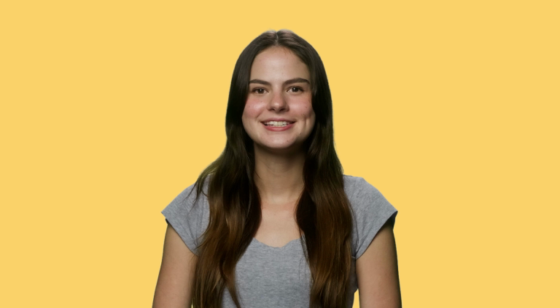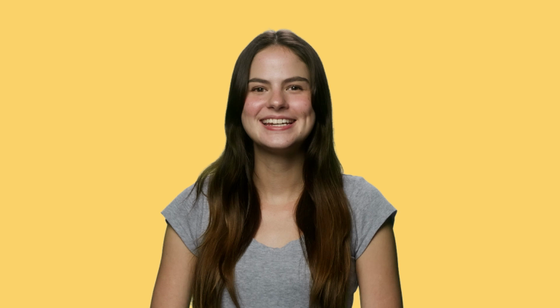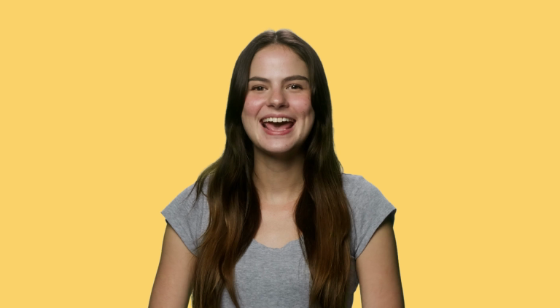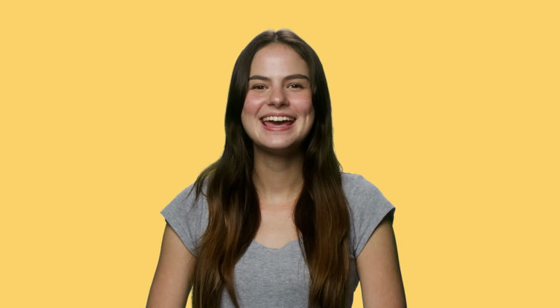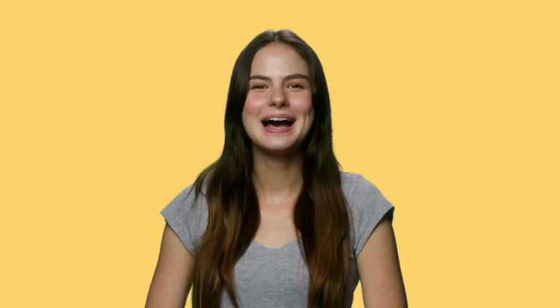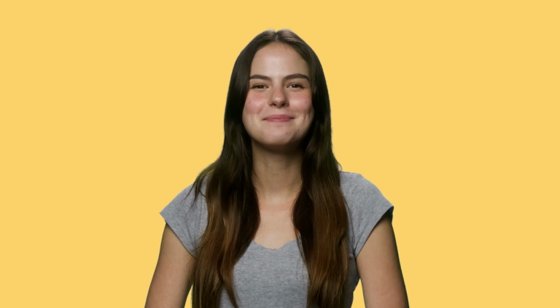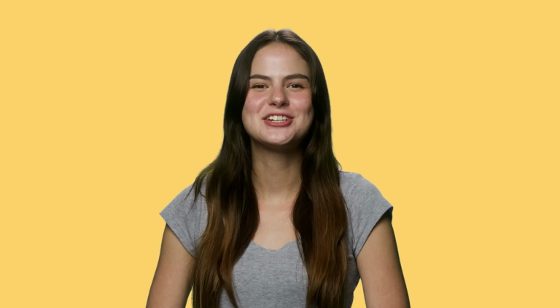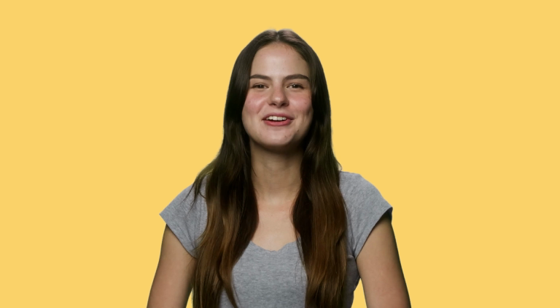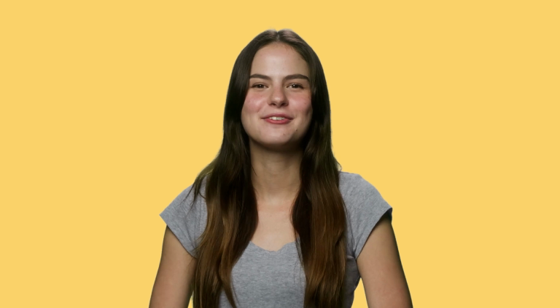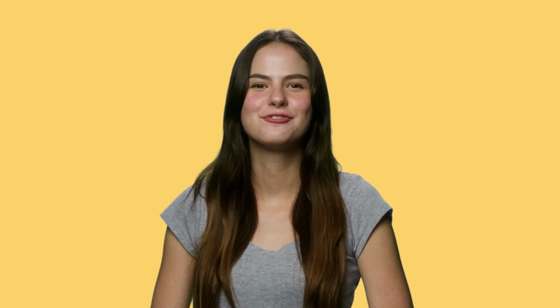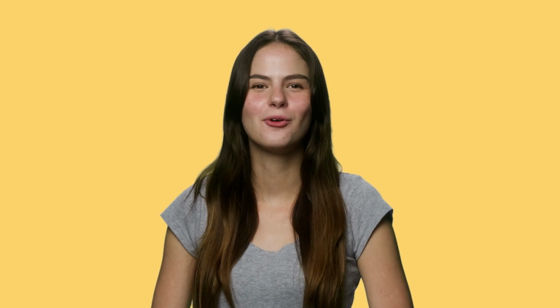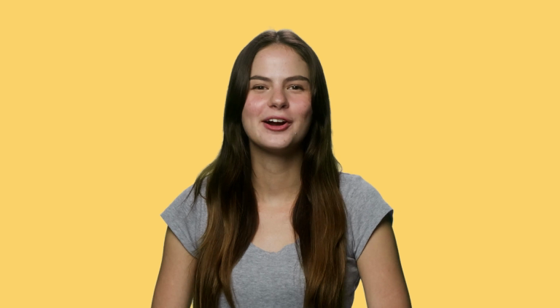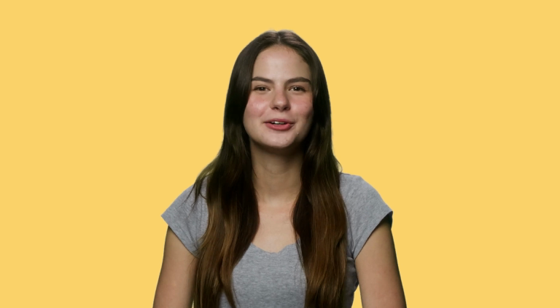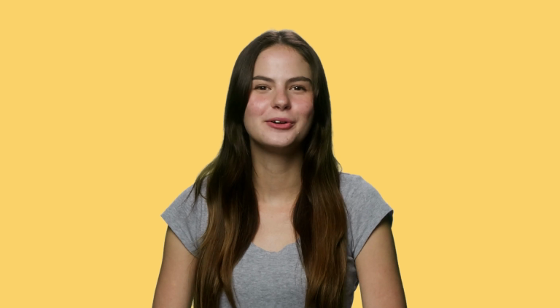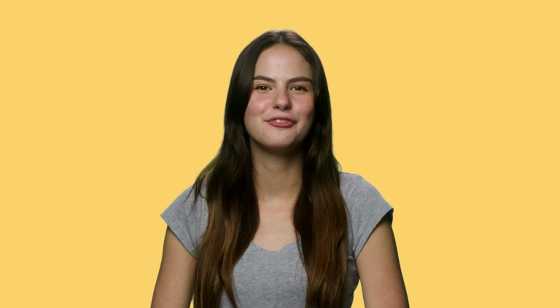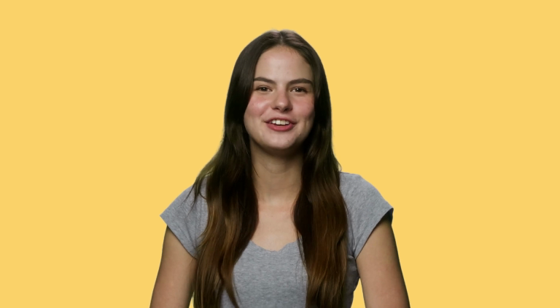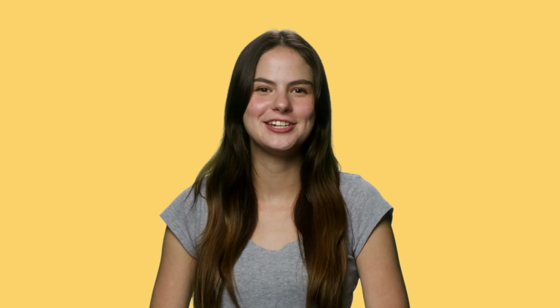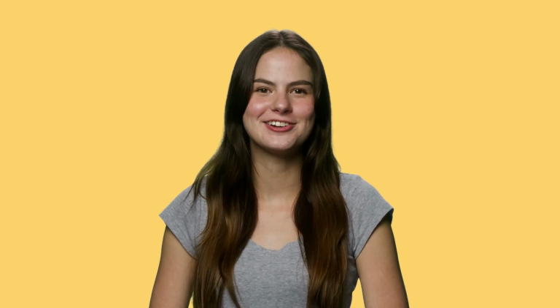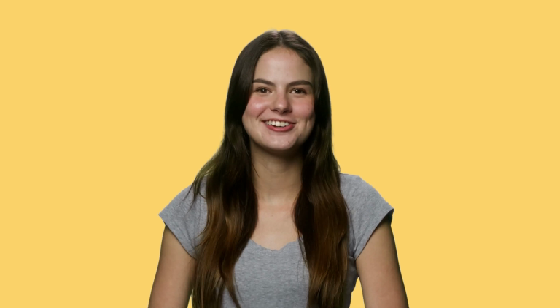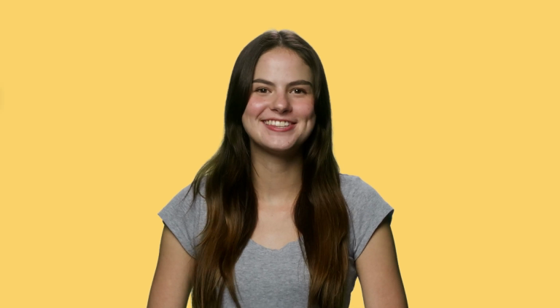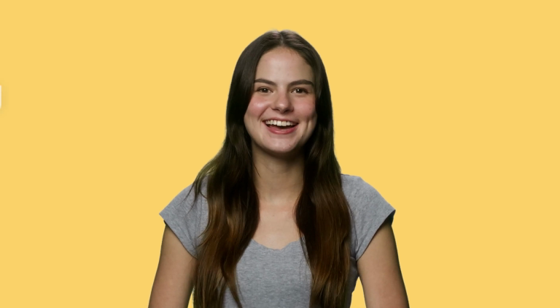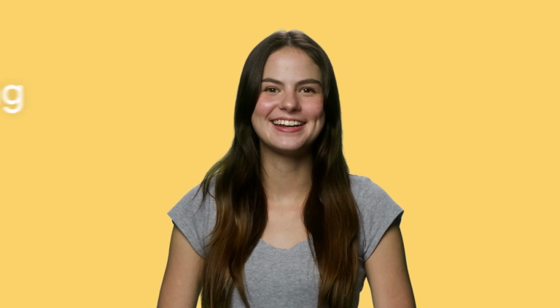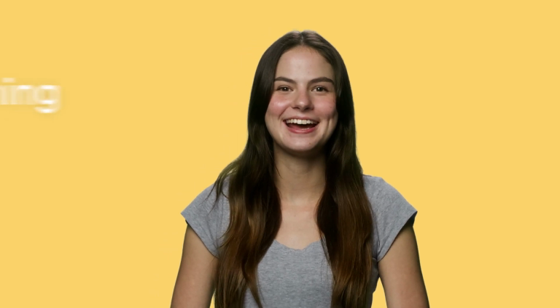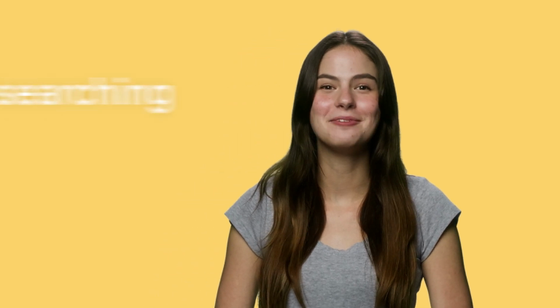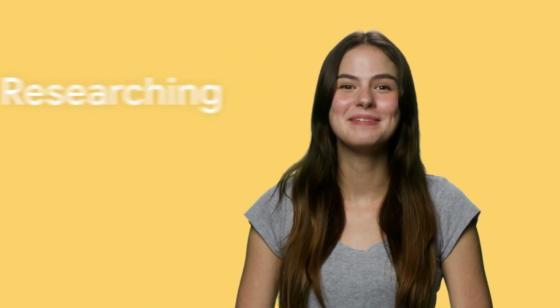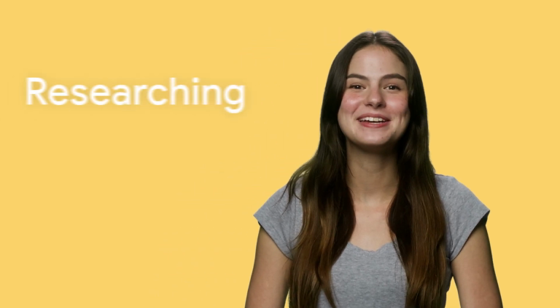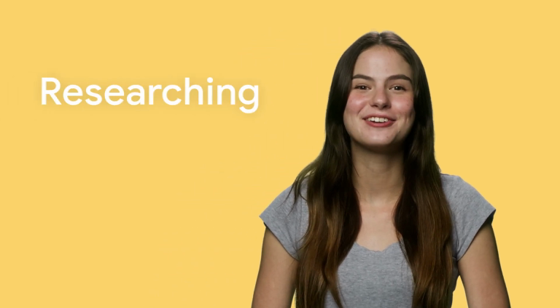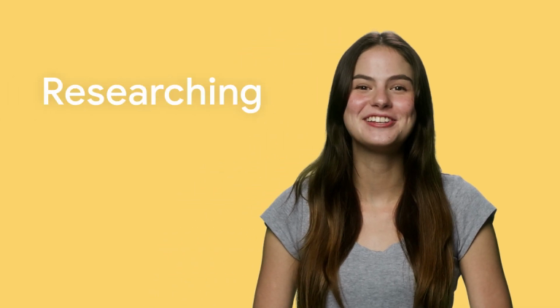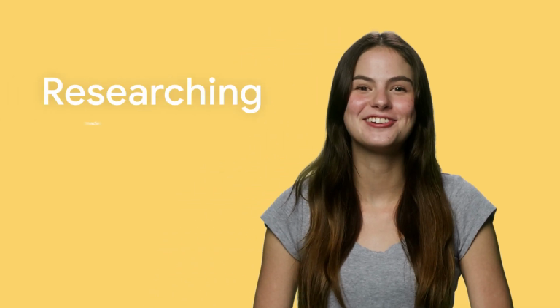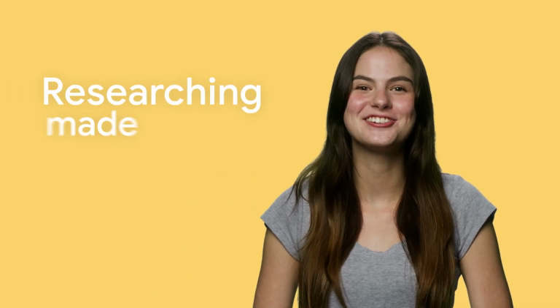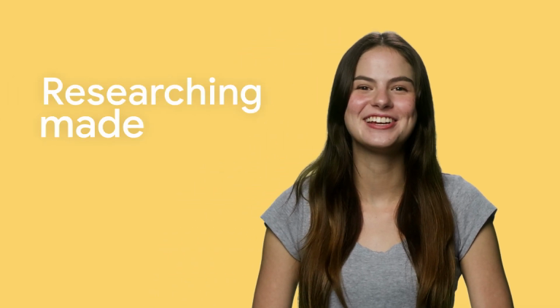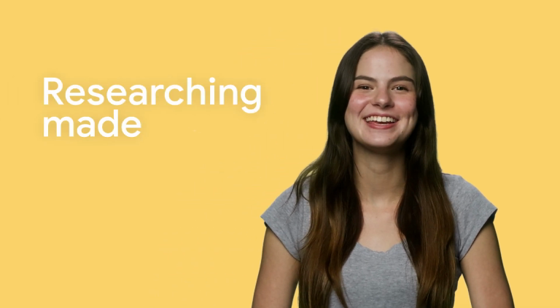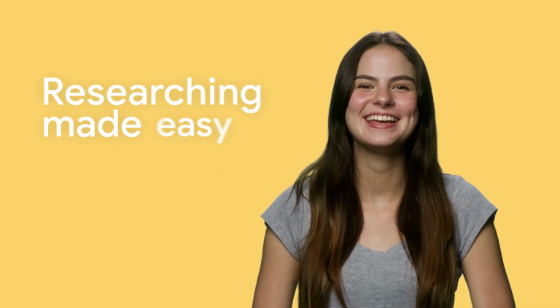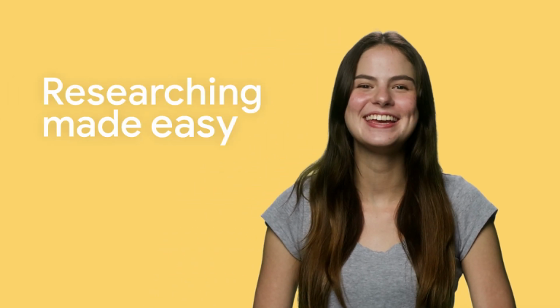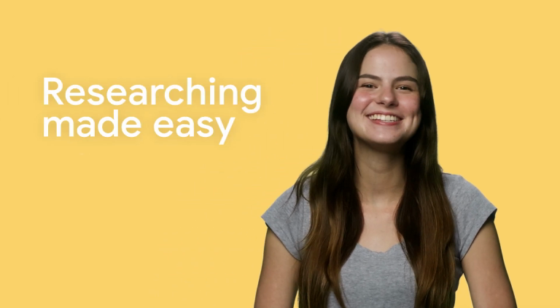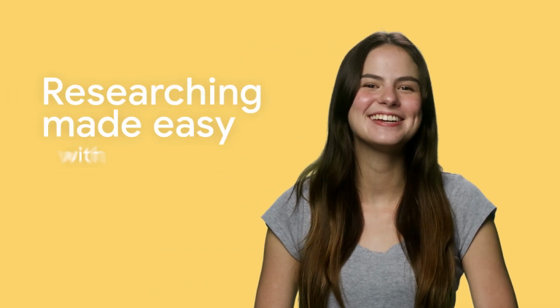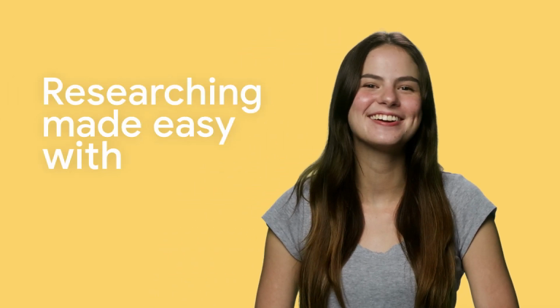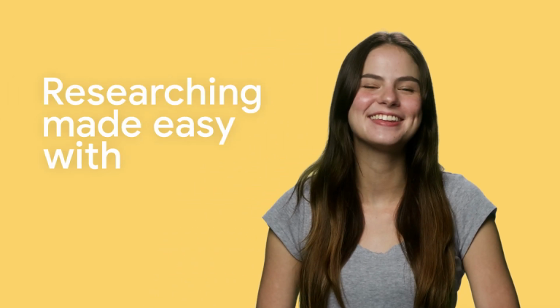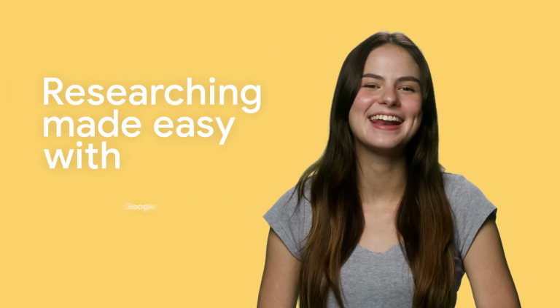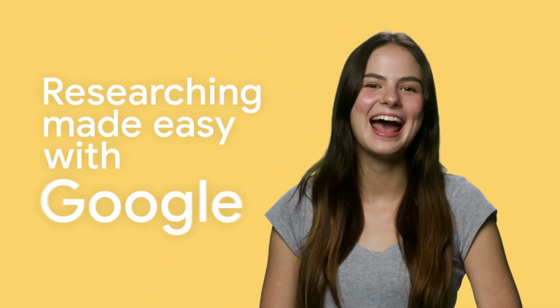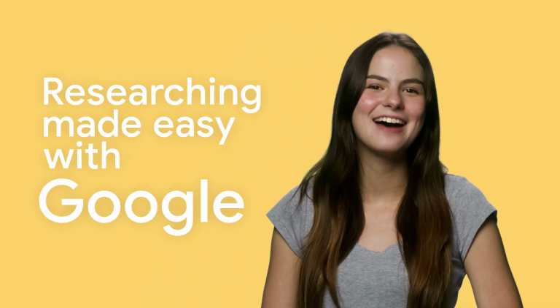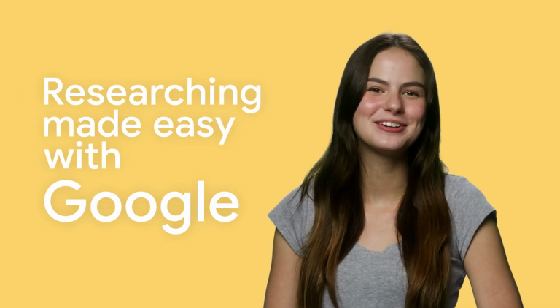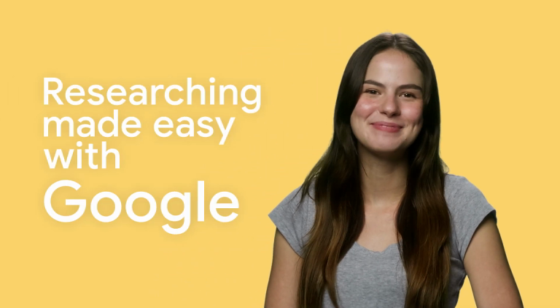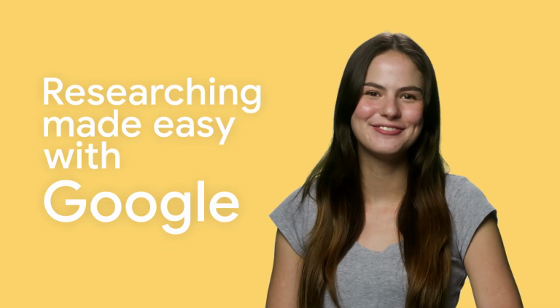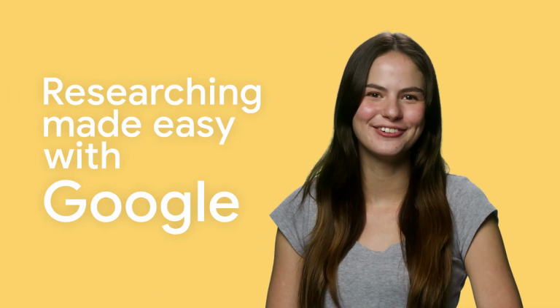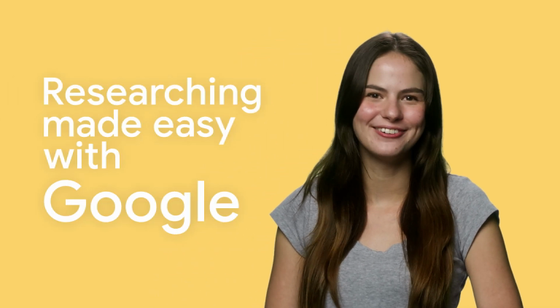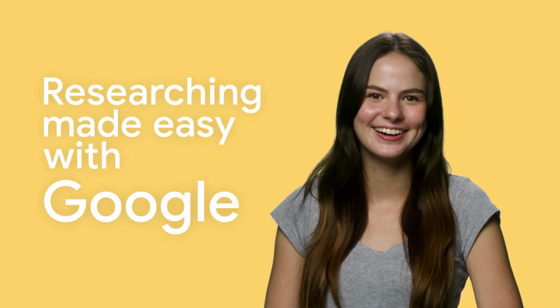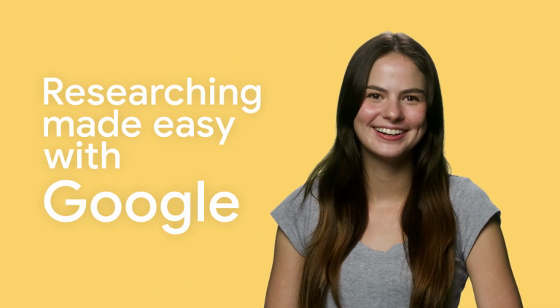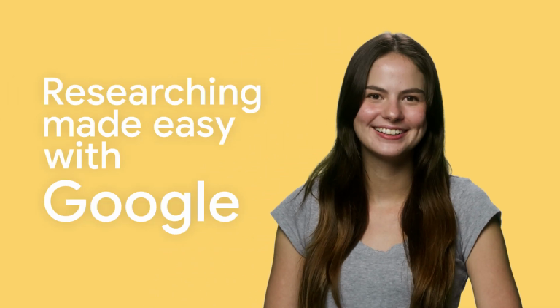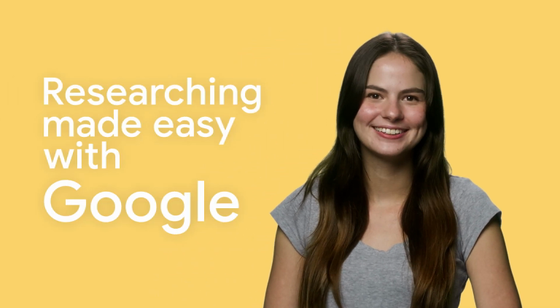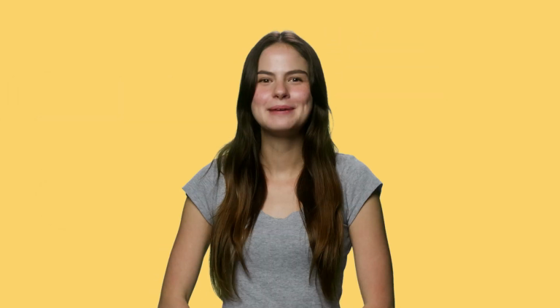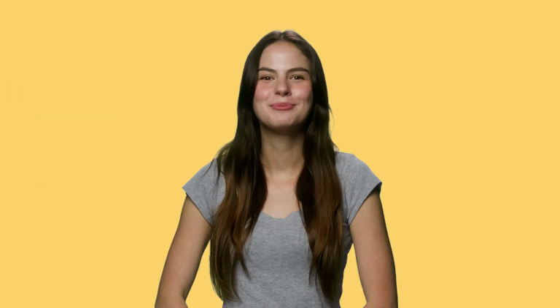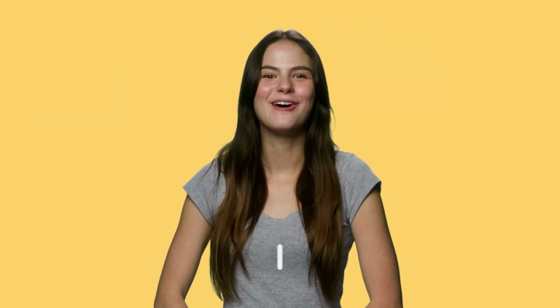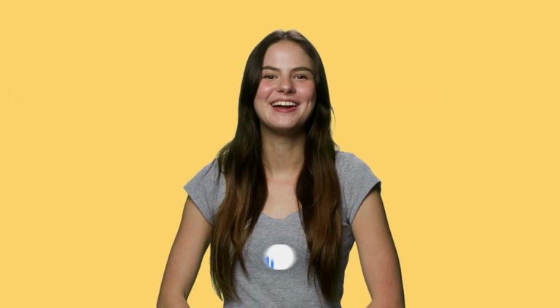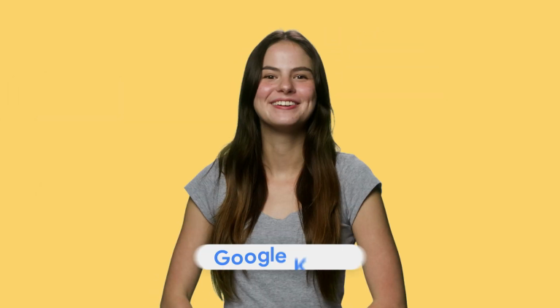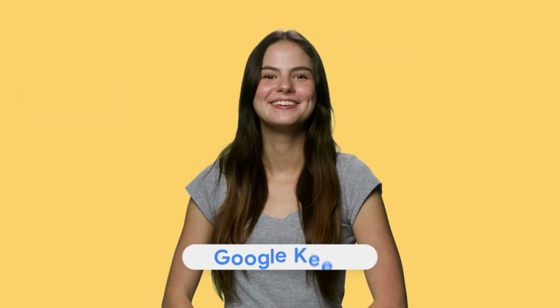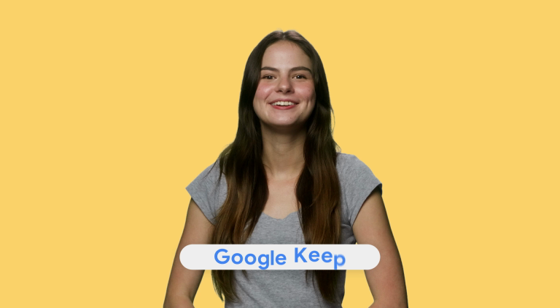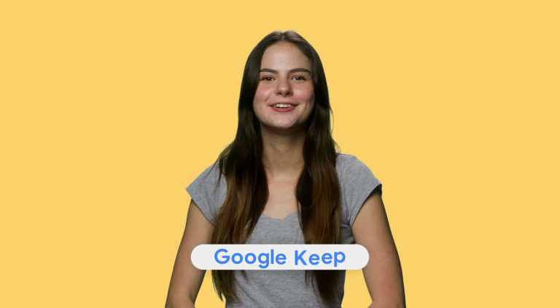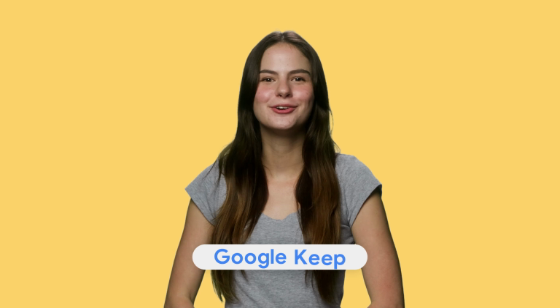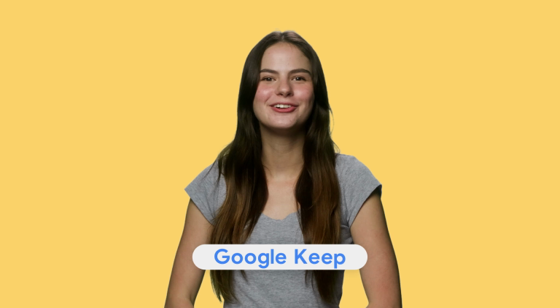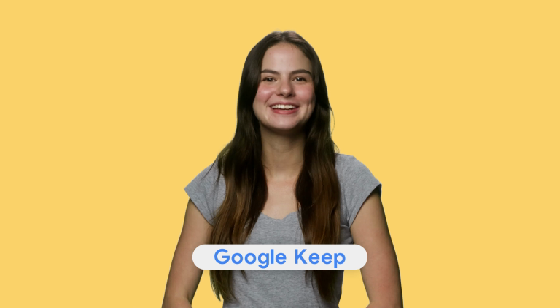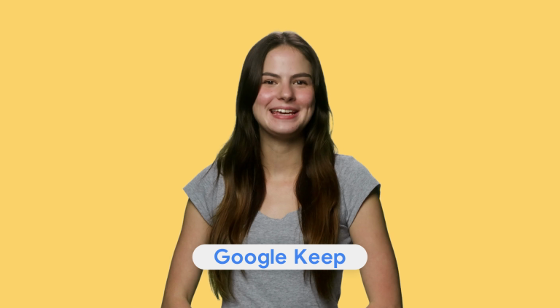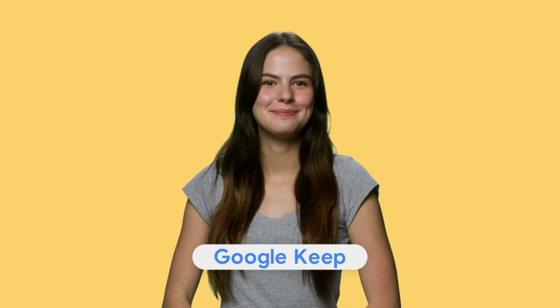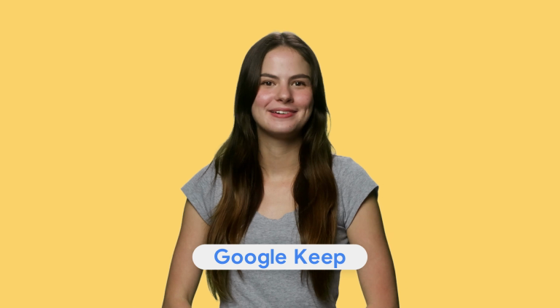Today, I'm sharing four Google features that can help make researching easier than ever before. Tip one: Google Keep.